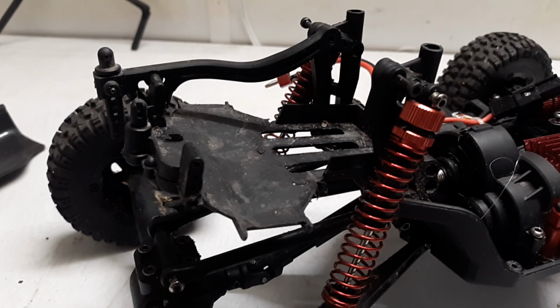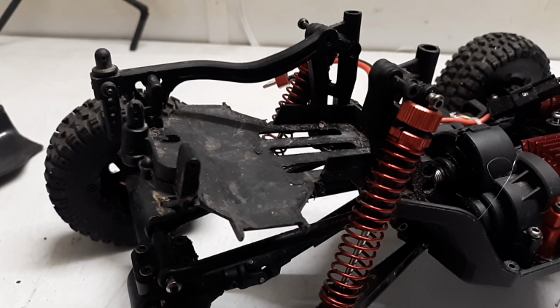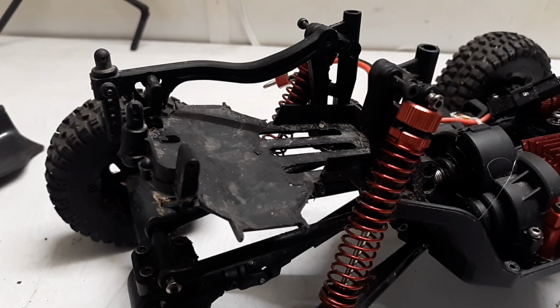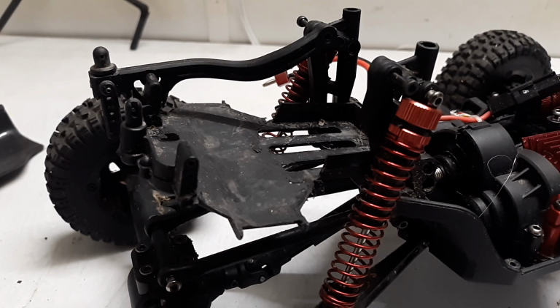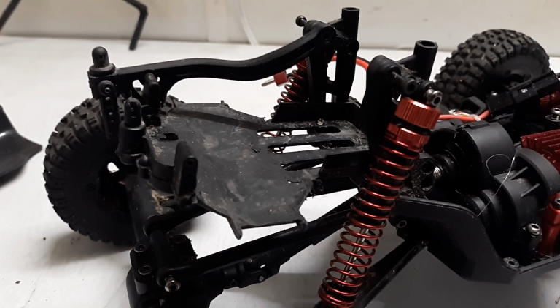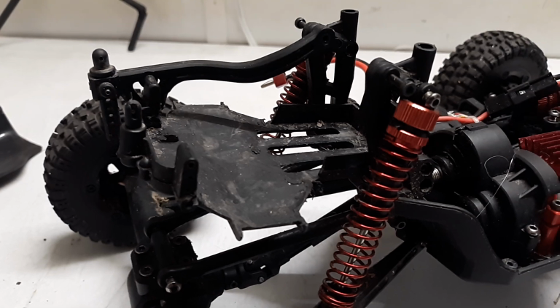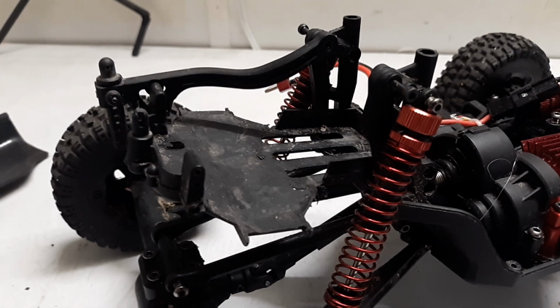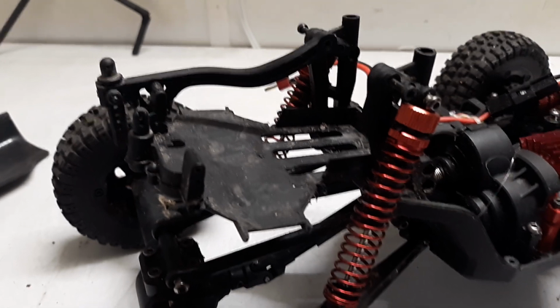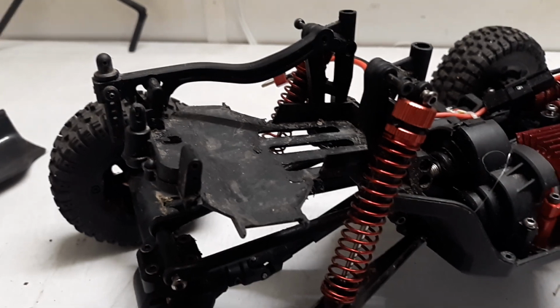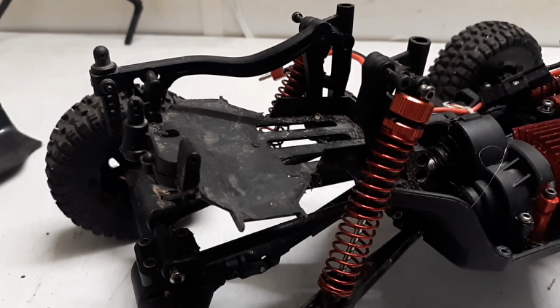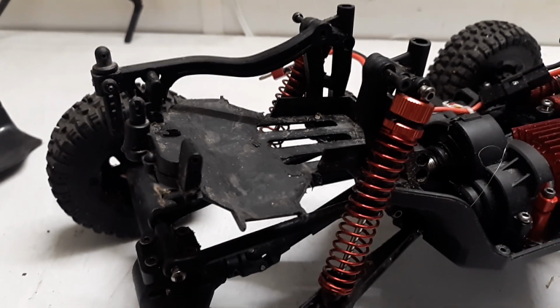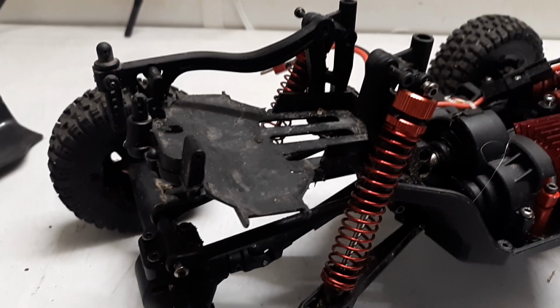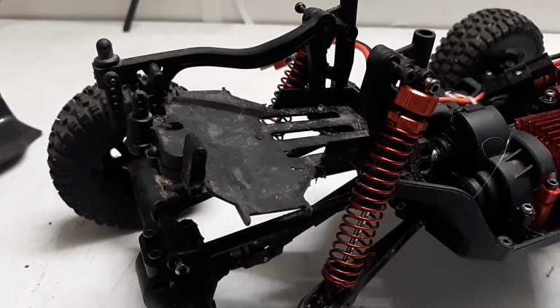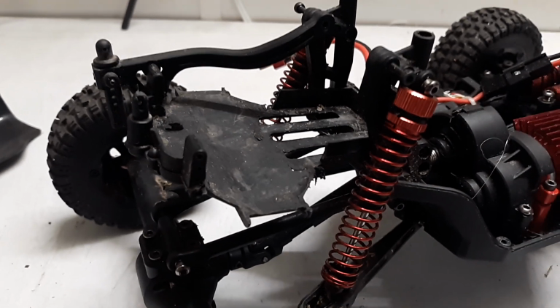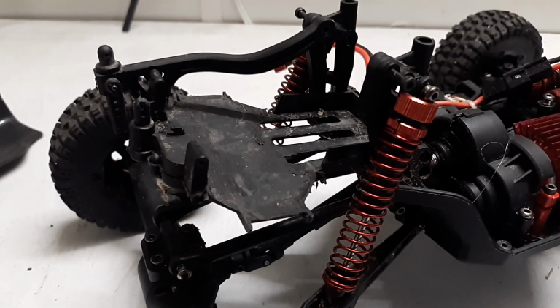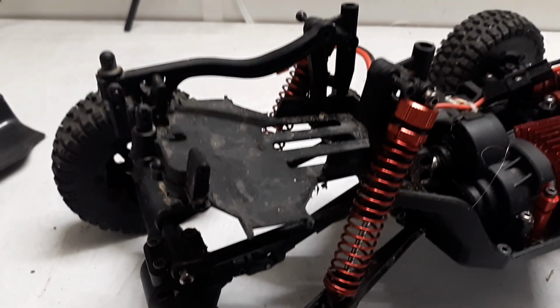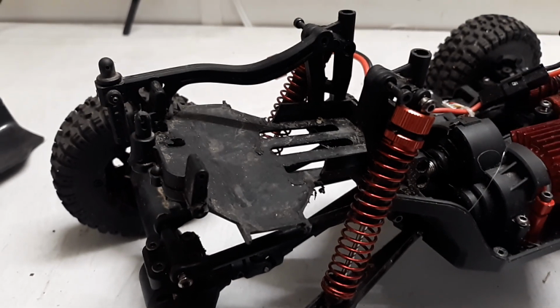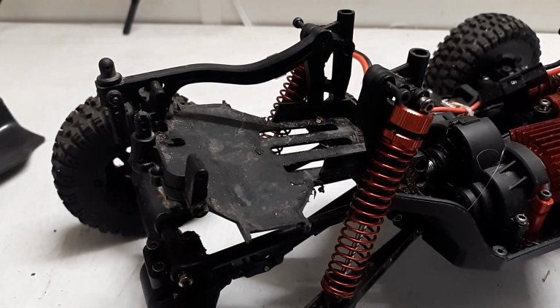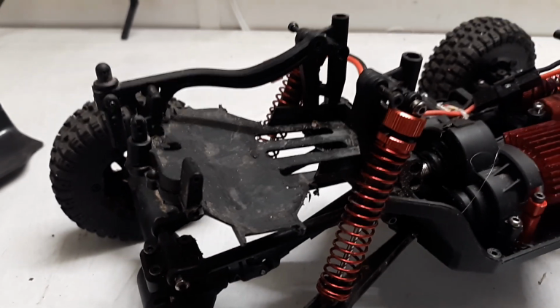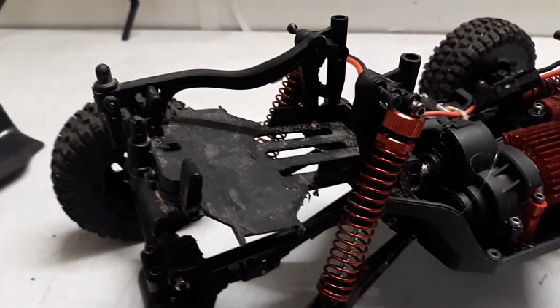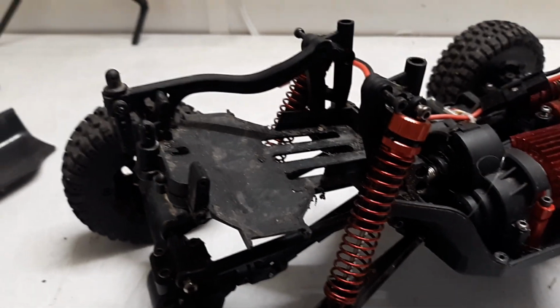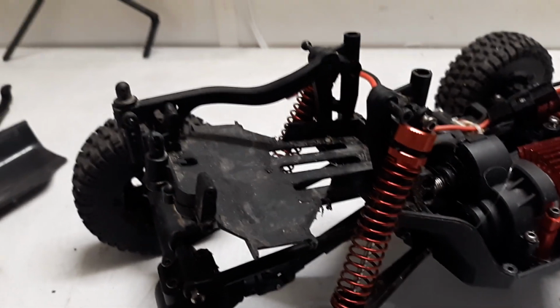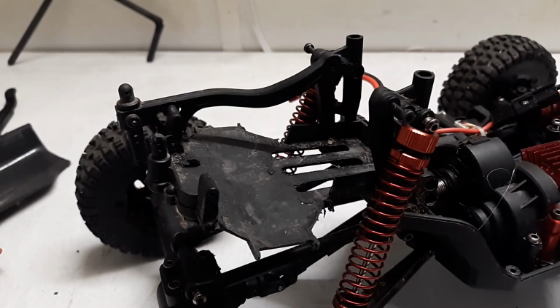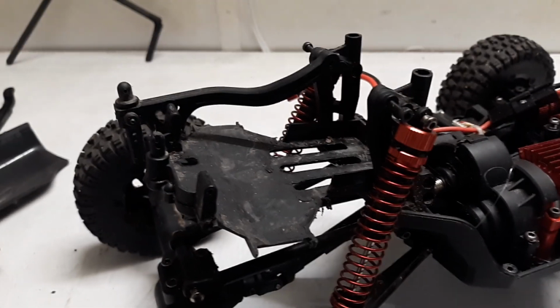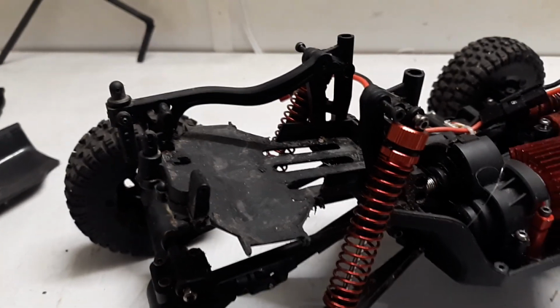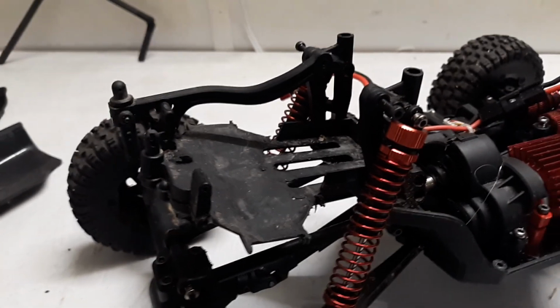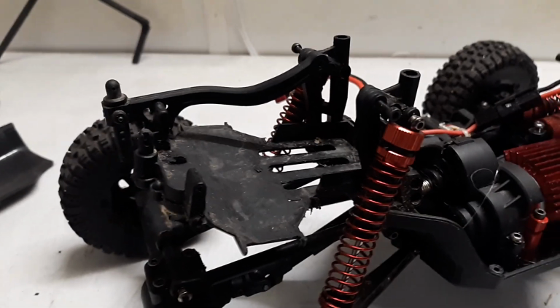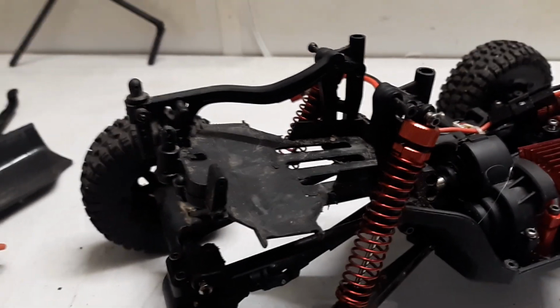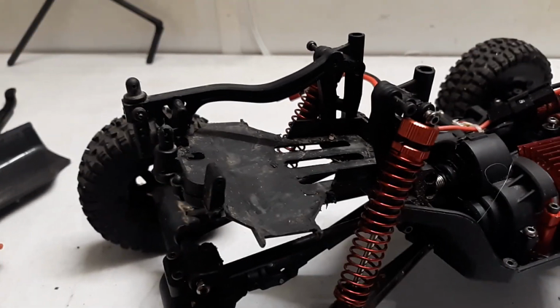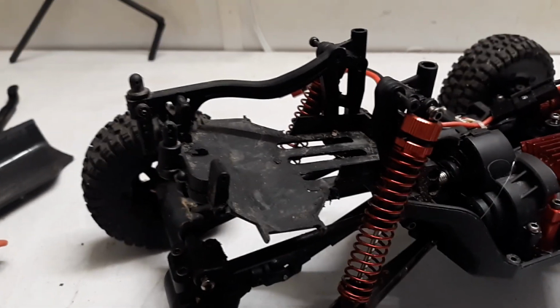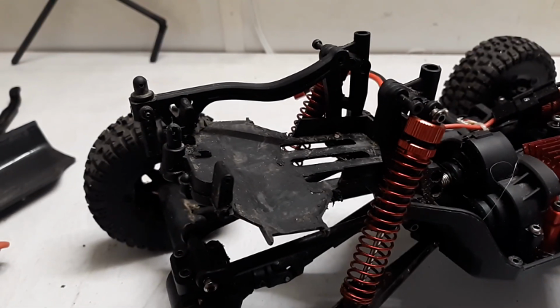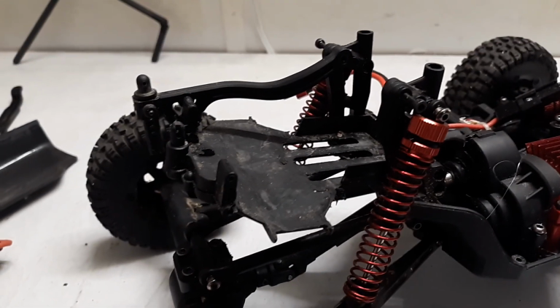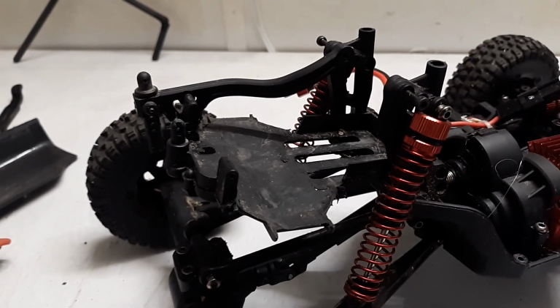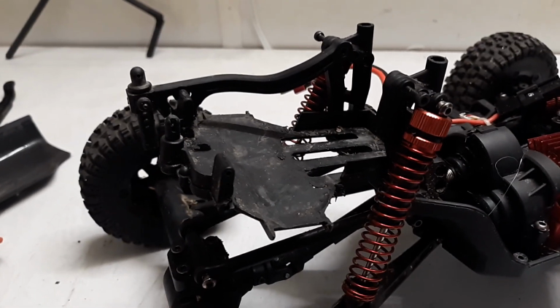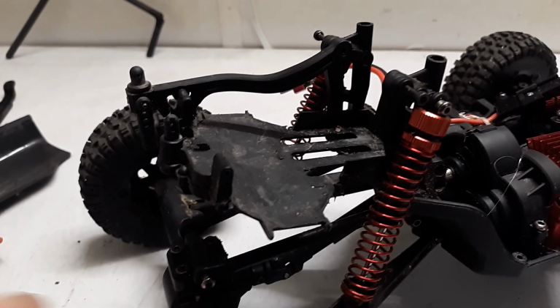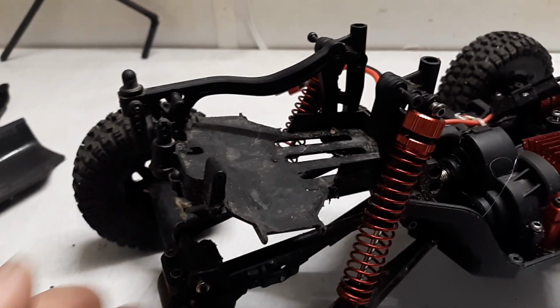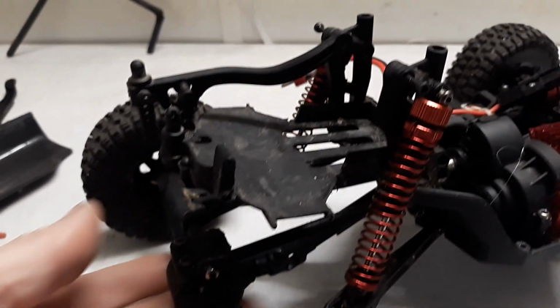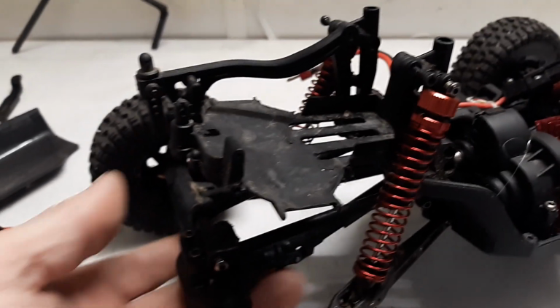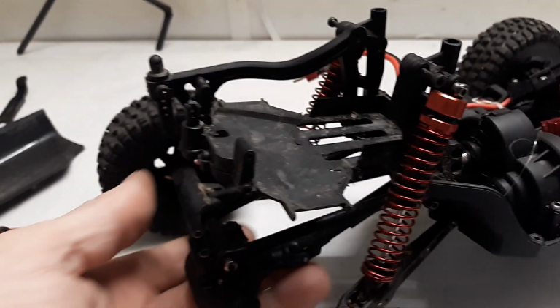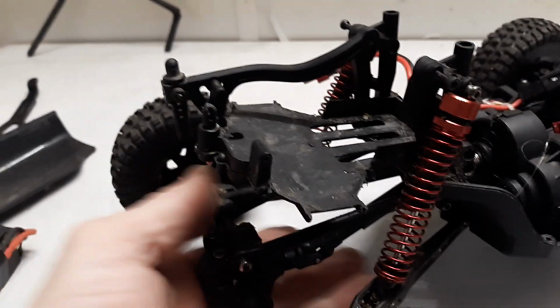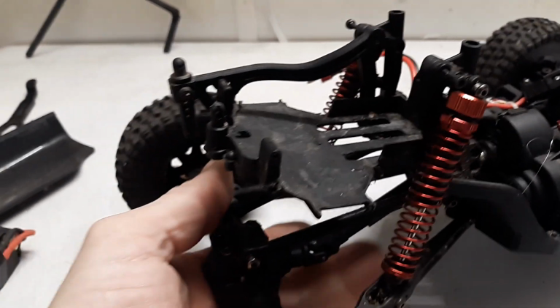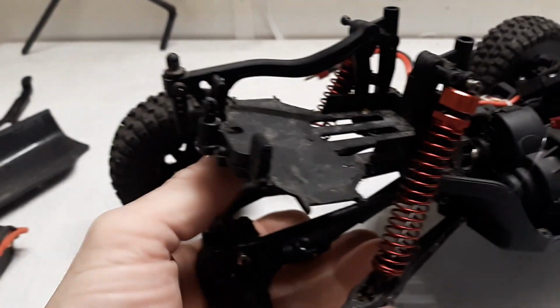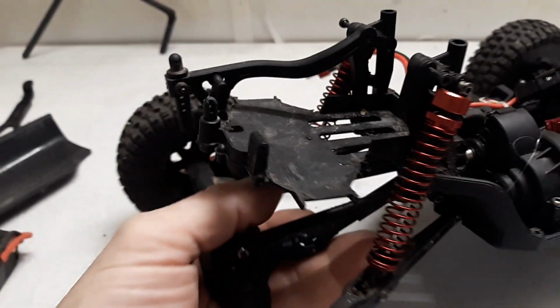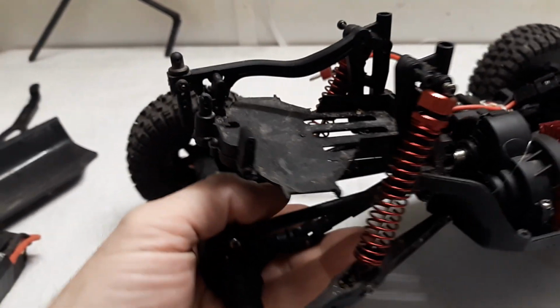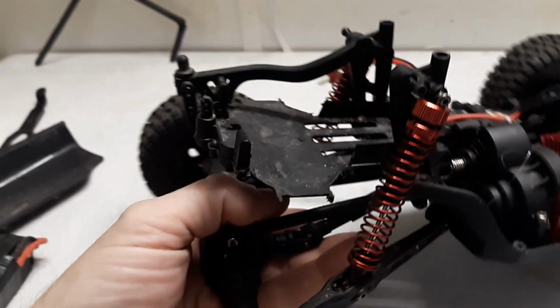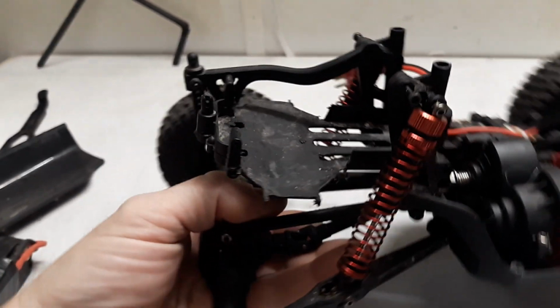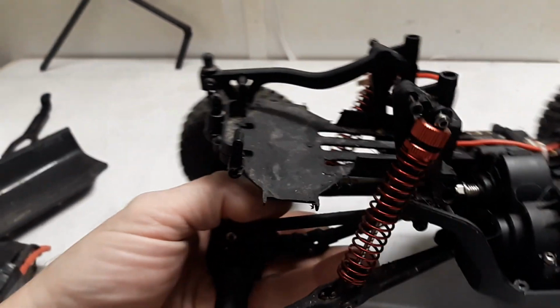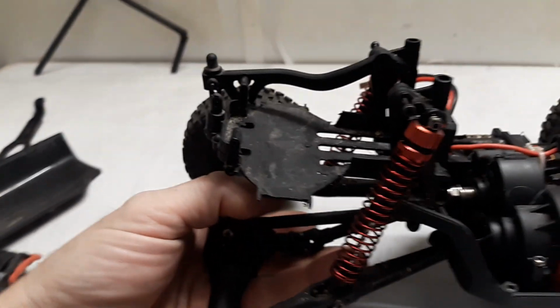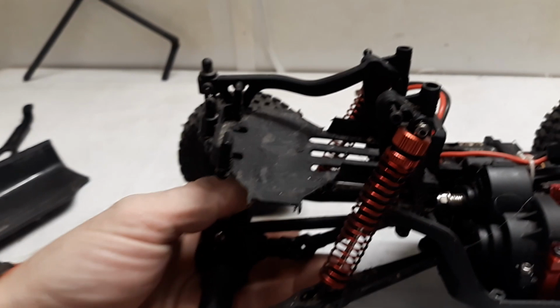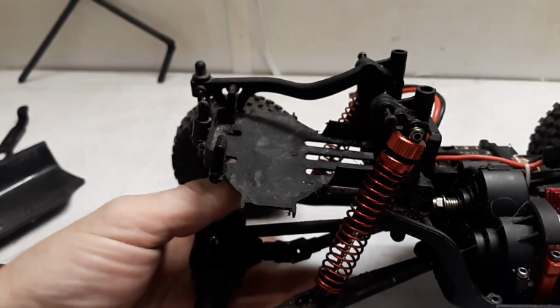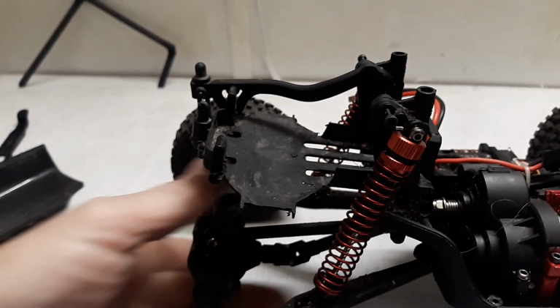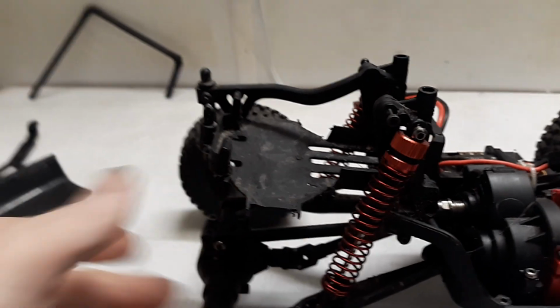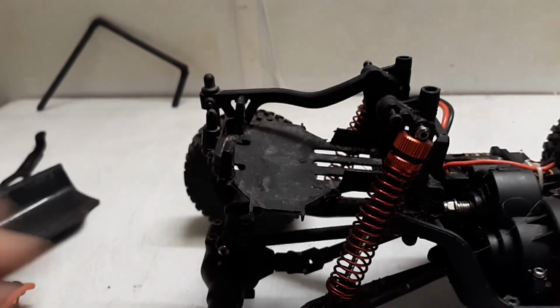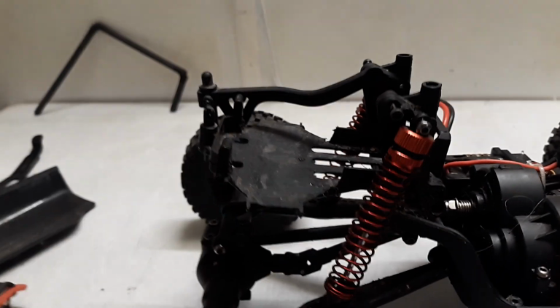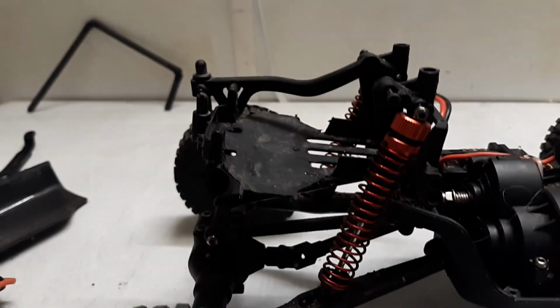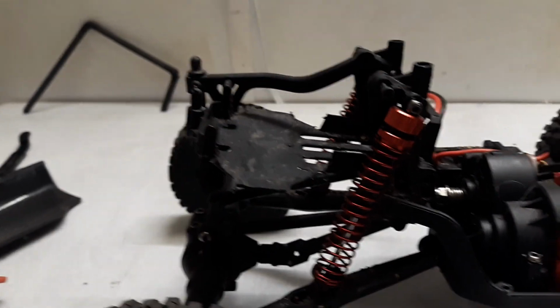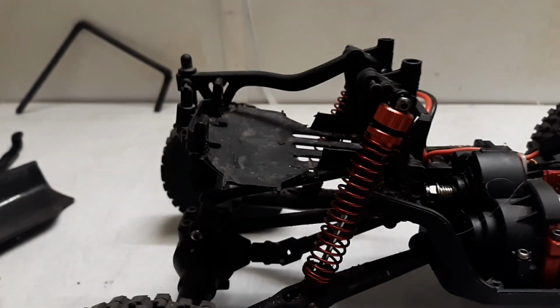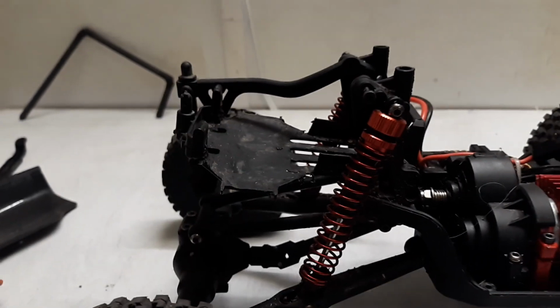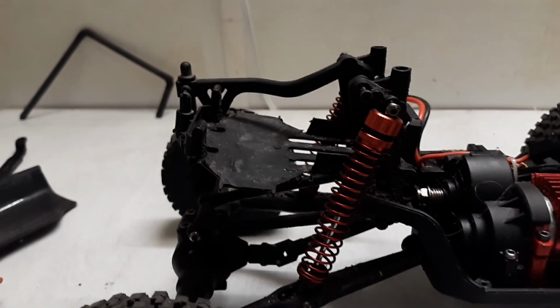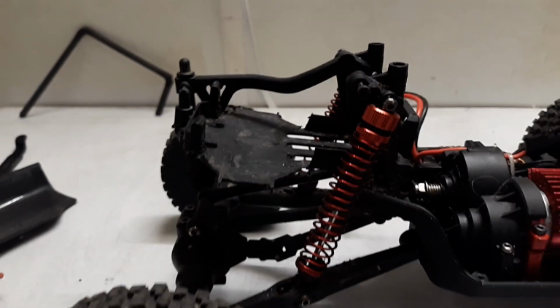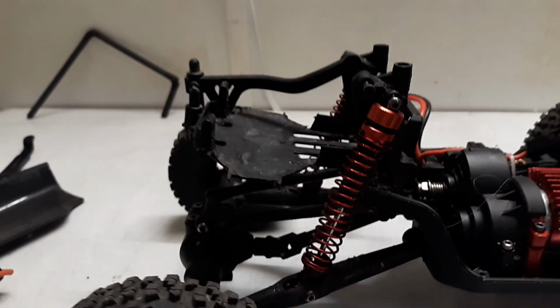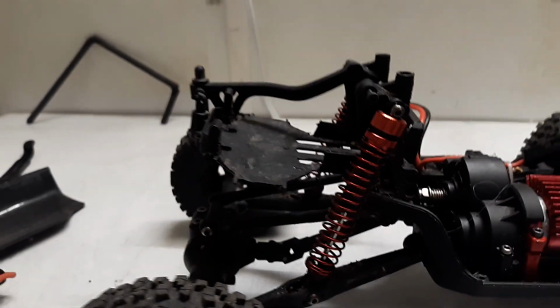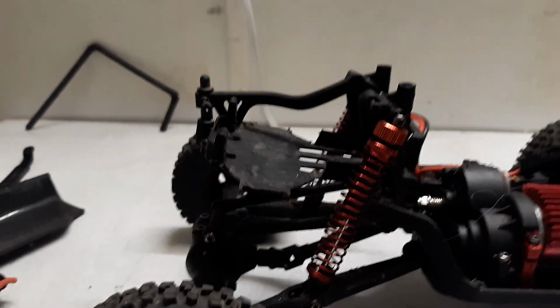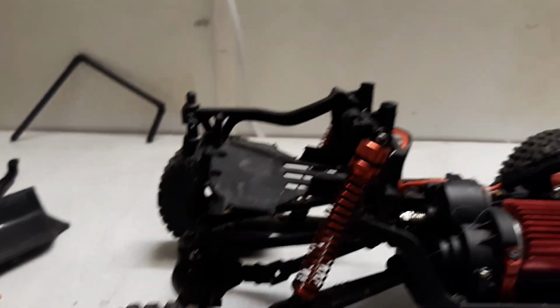Well, before I proceed much further on my Chinese knockoff, I need to get the ride height settled where I want it, at least on the body.